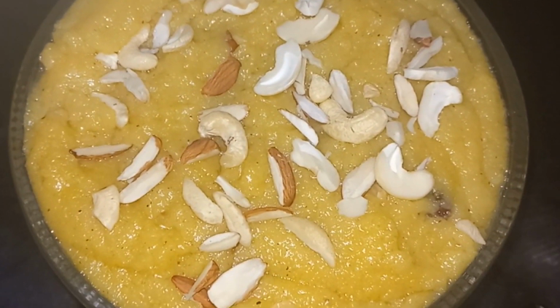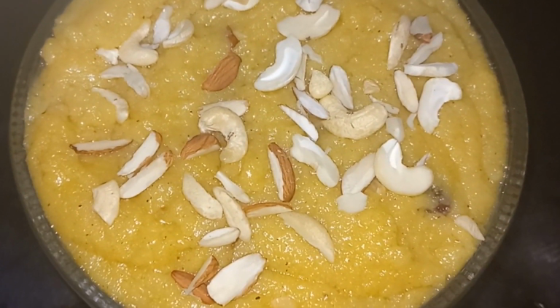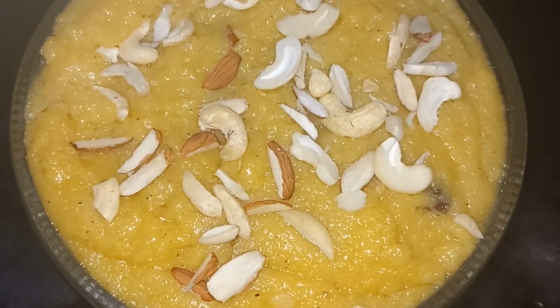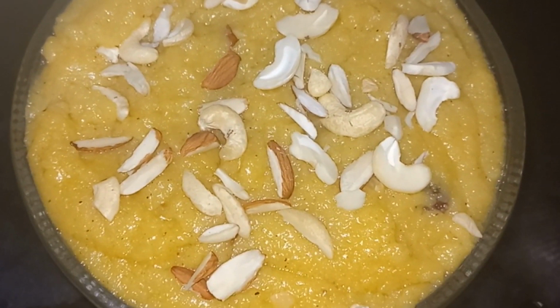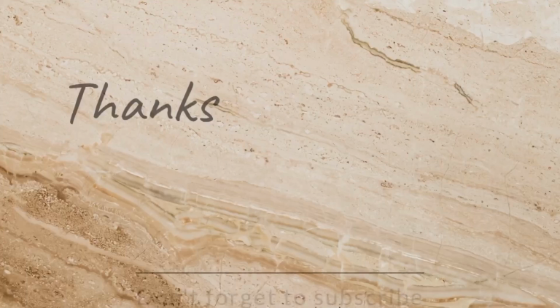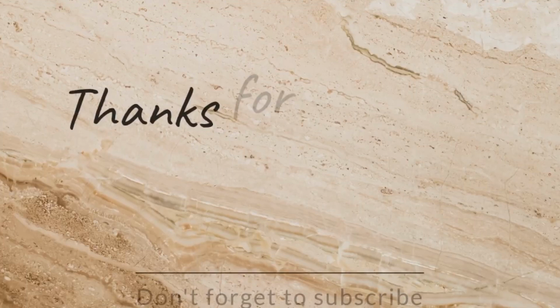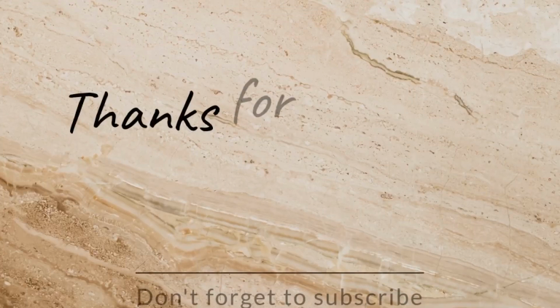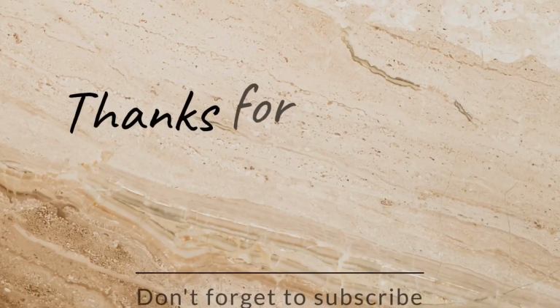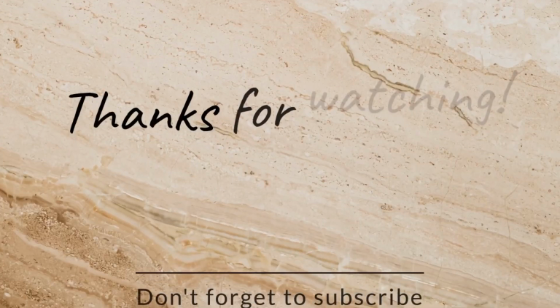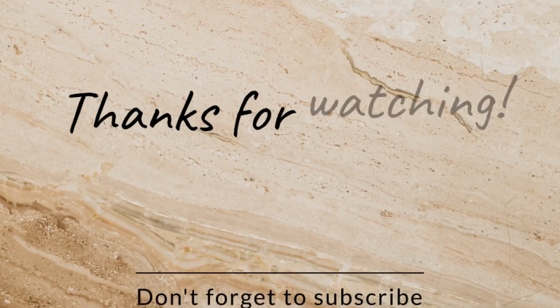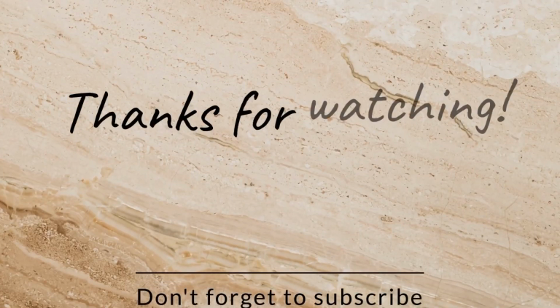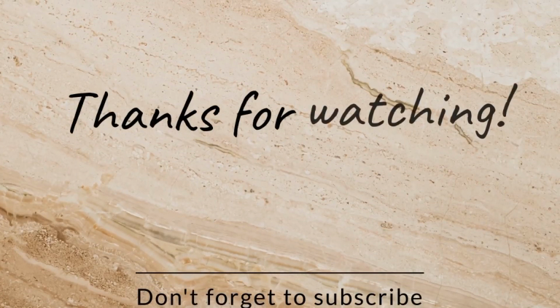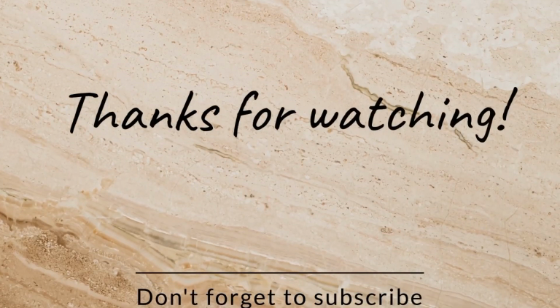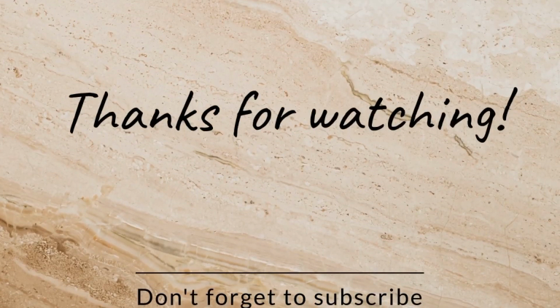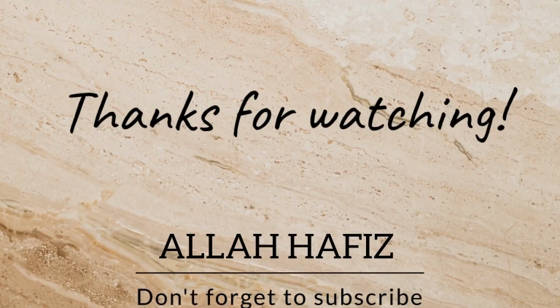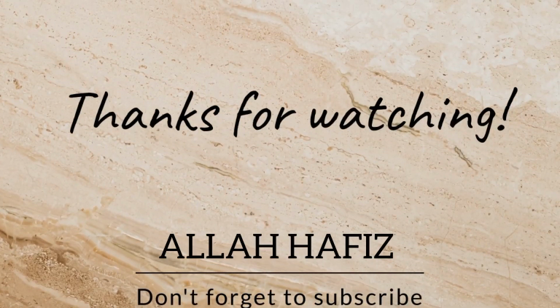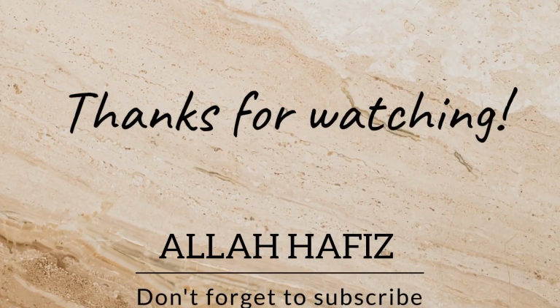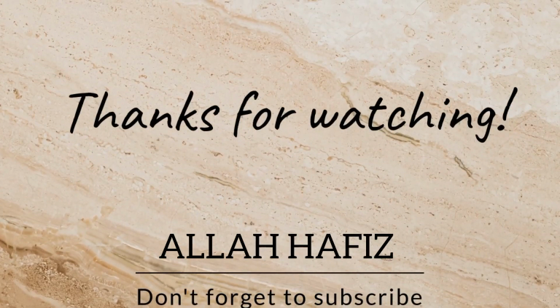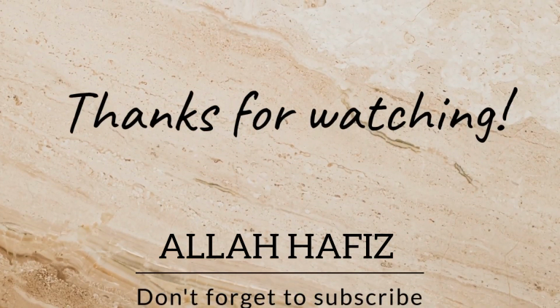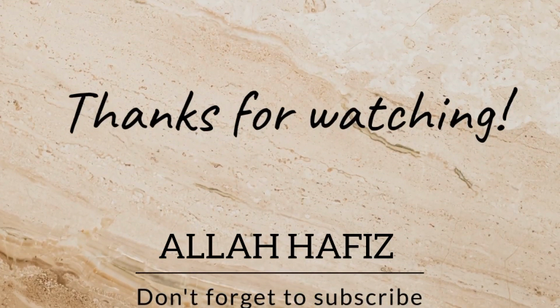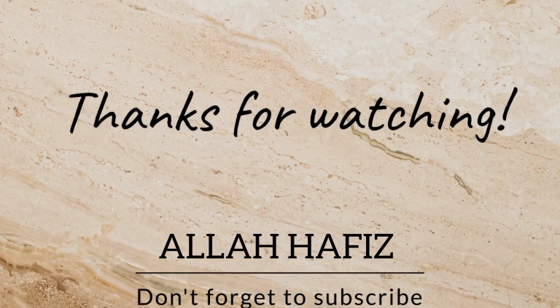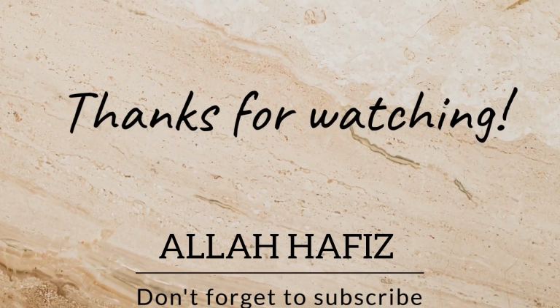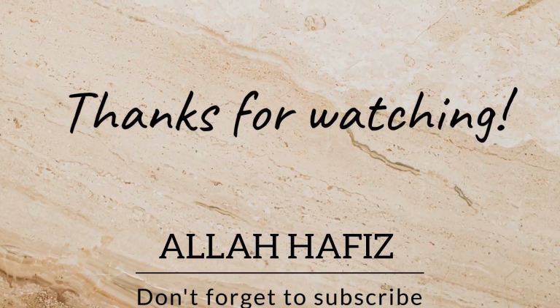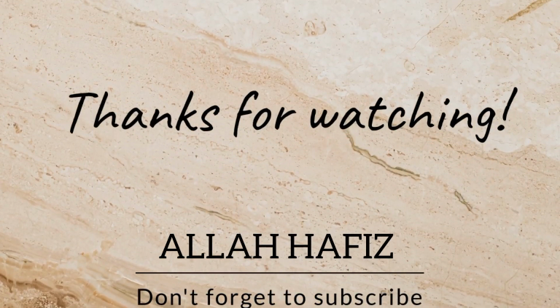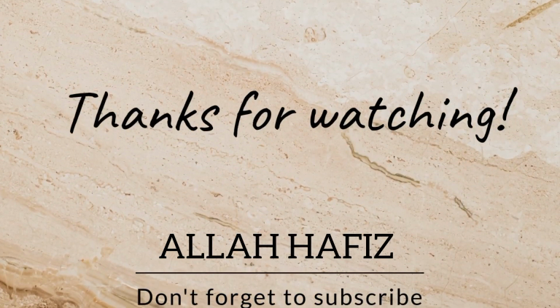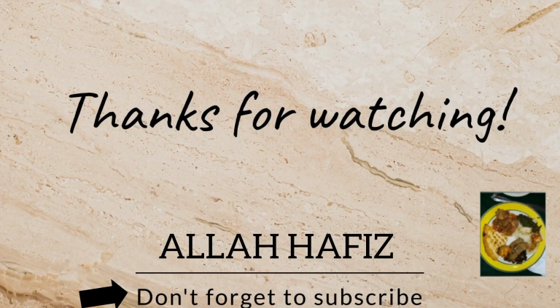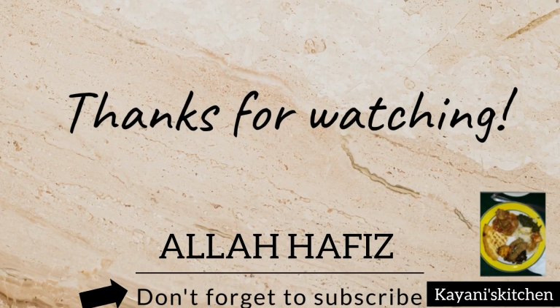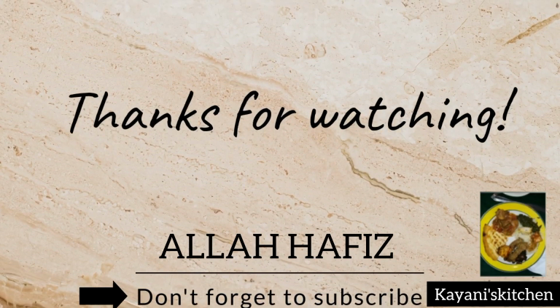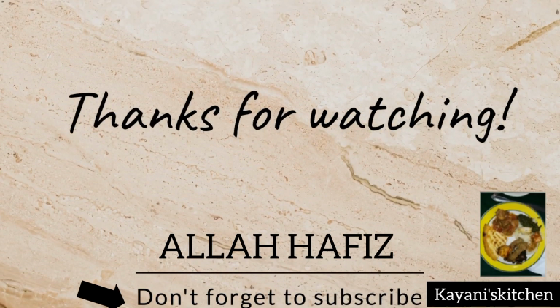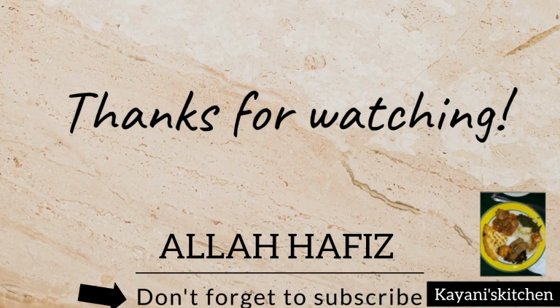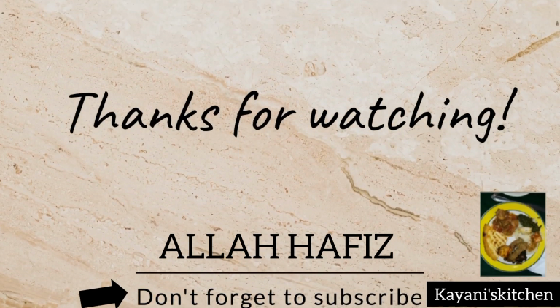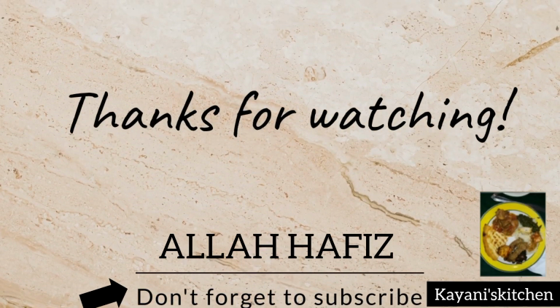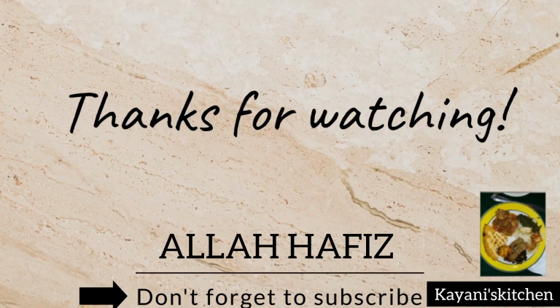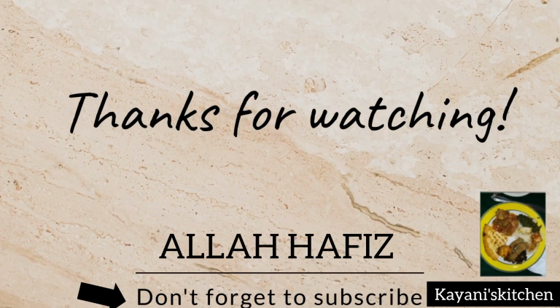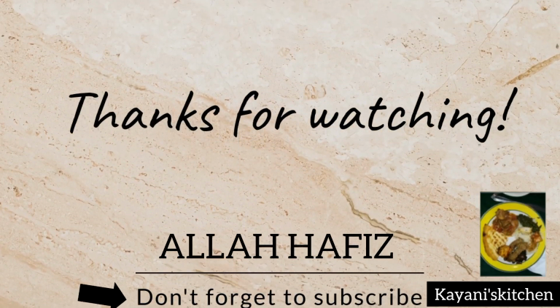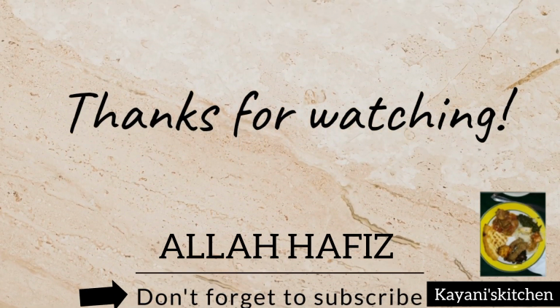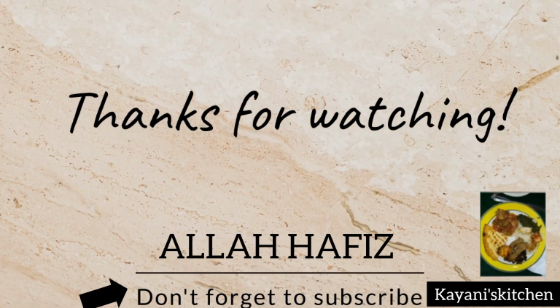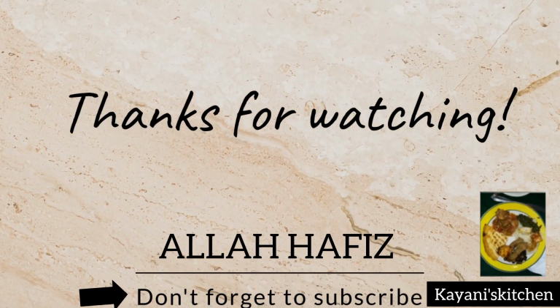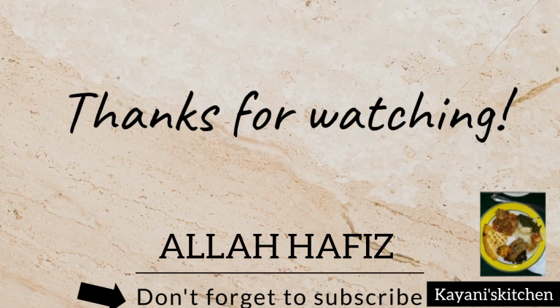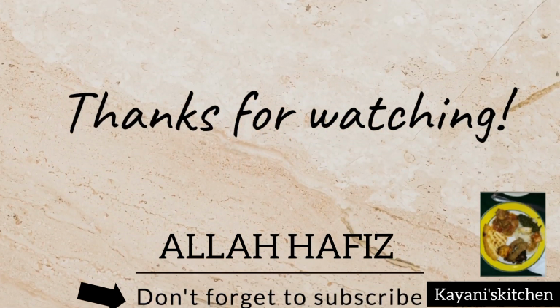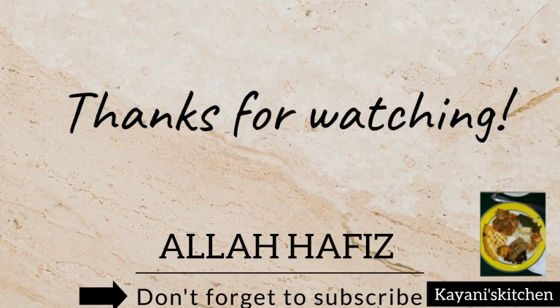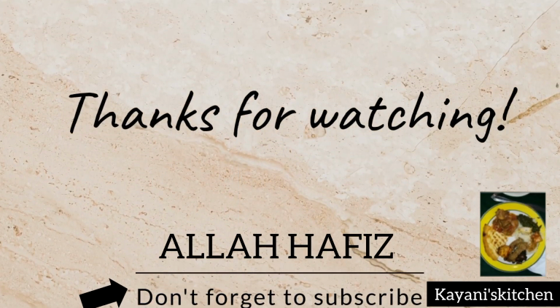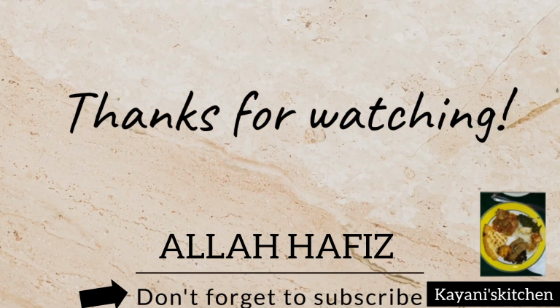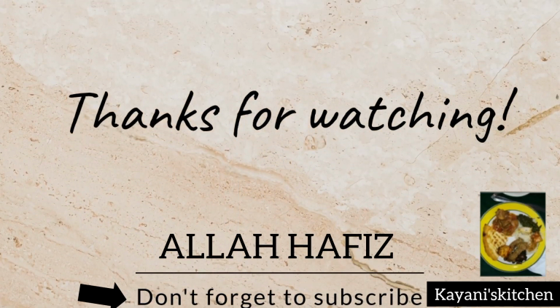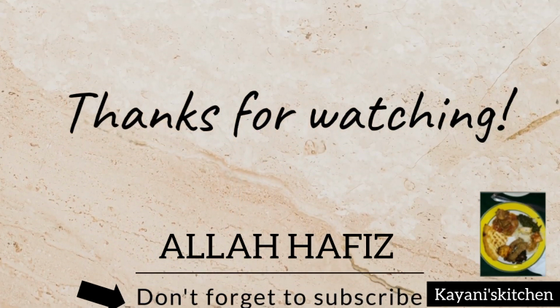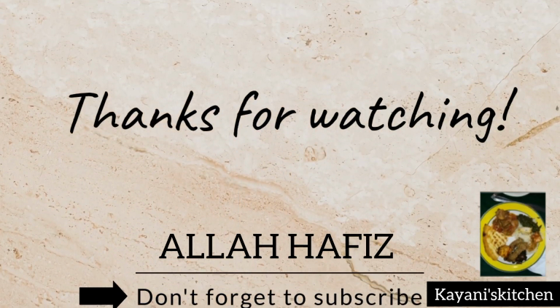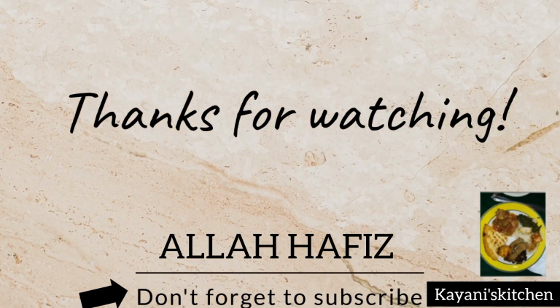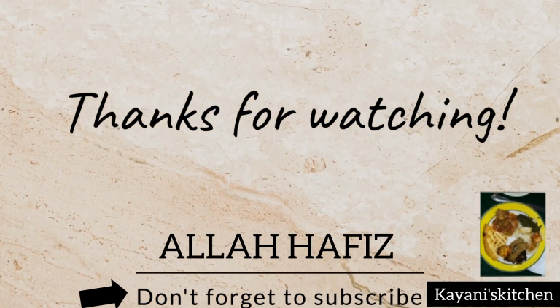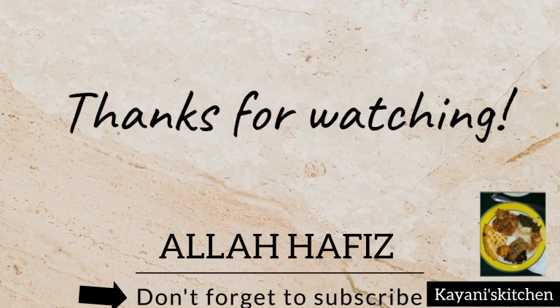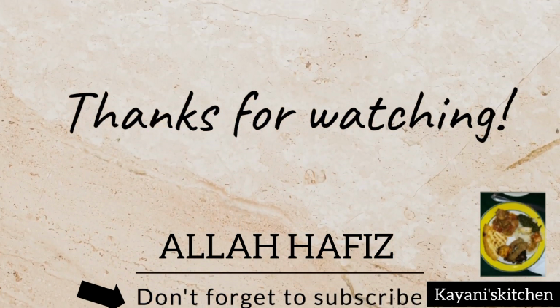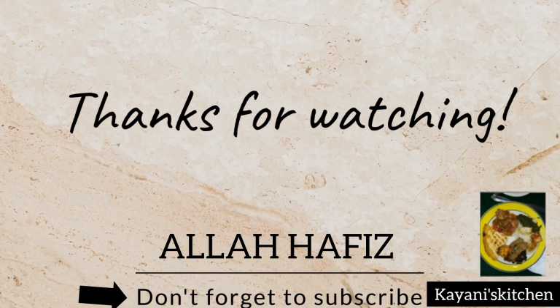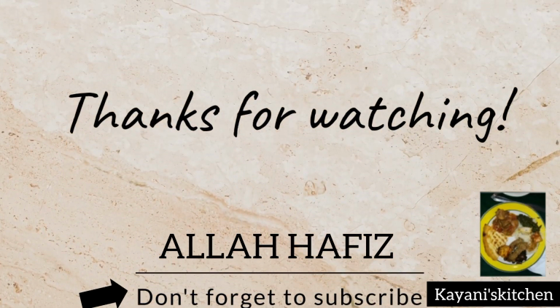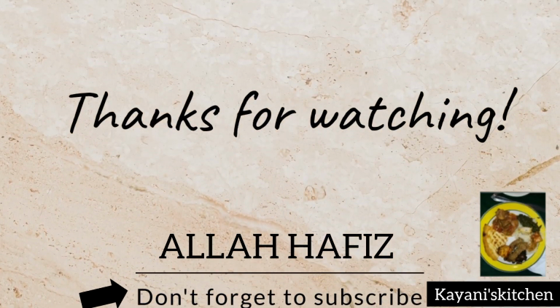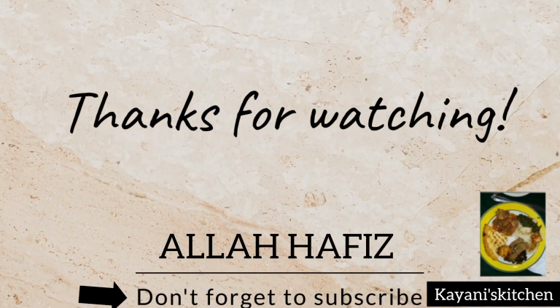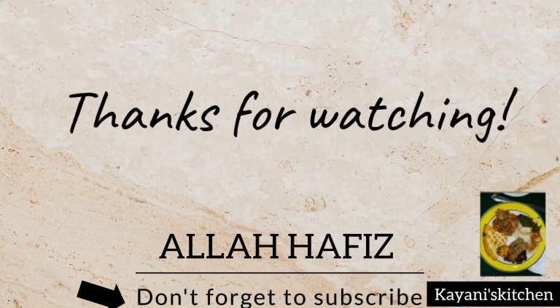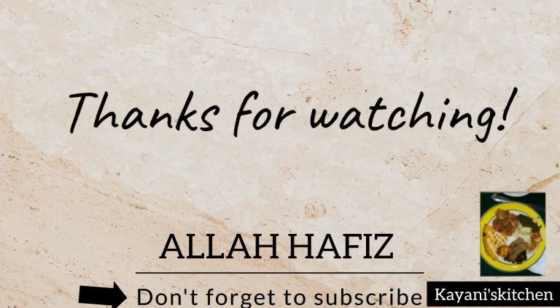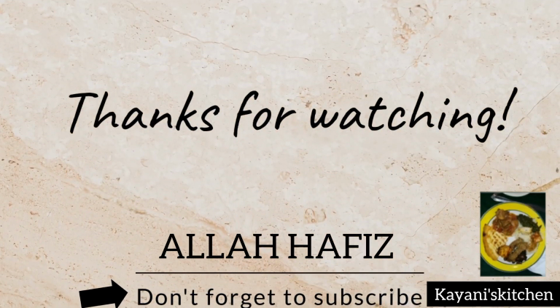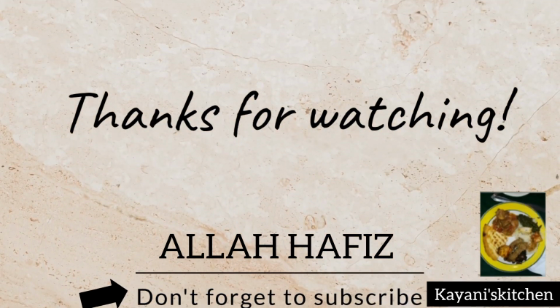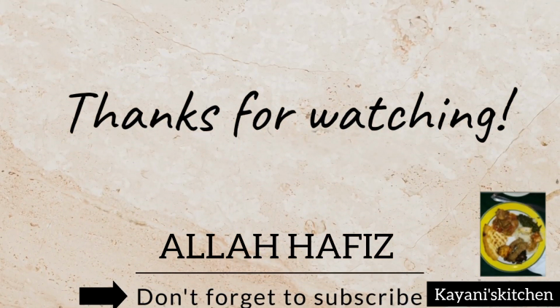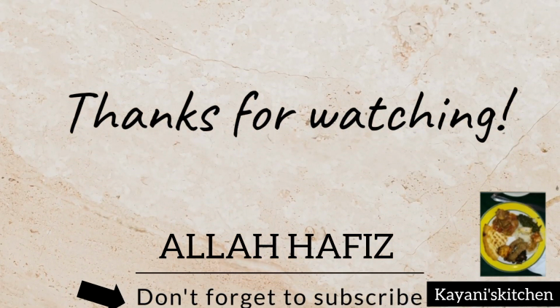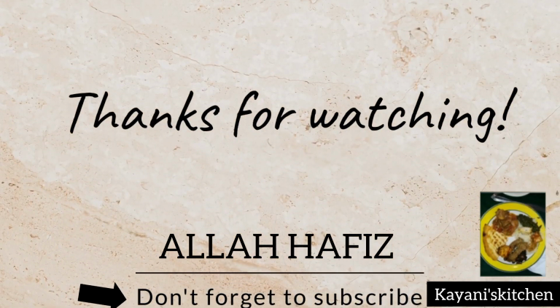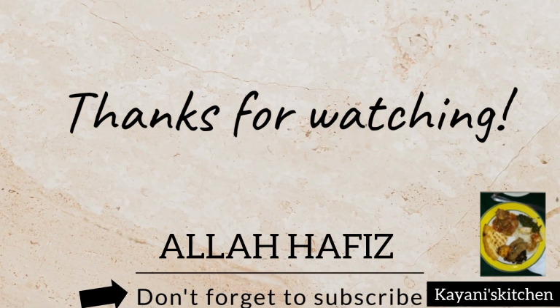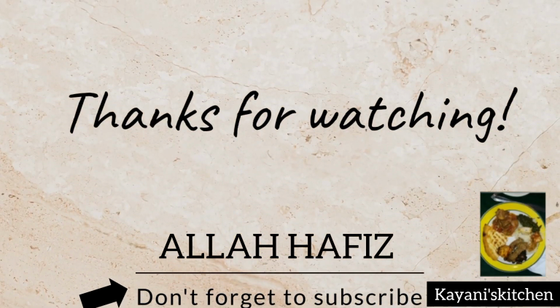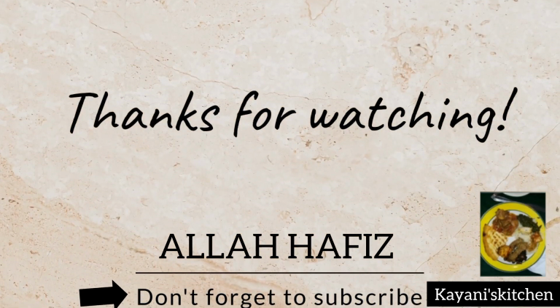Thanks for watching. Allah Hafiz. Don't forget to subscribe to Kyanis Kitchen. Allah Hafiz. Keep in mind.